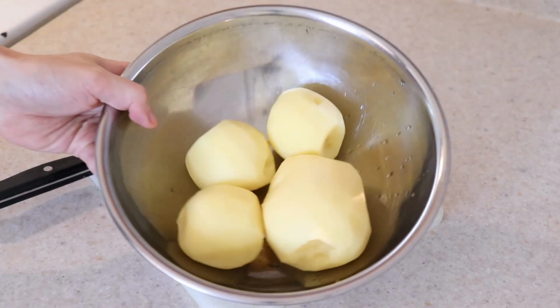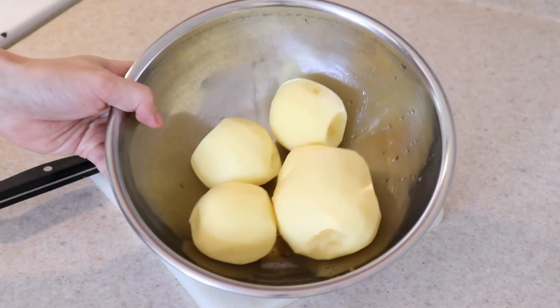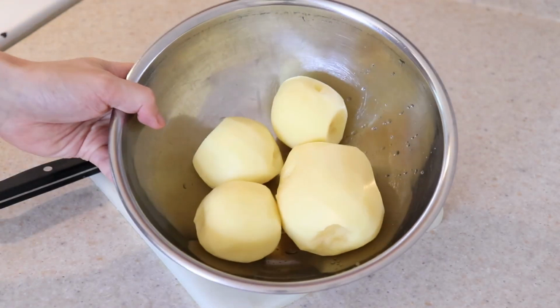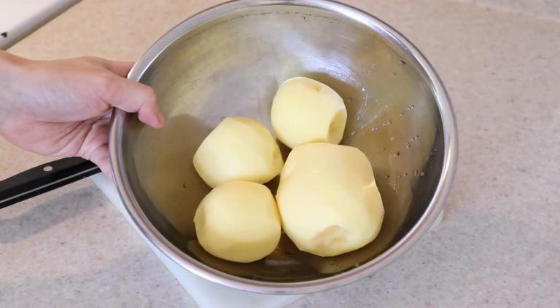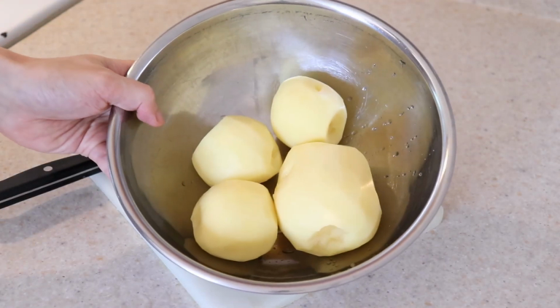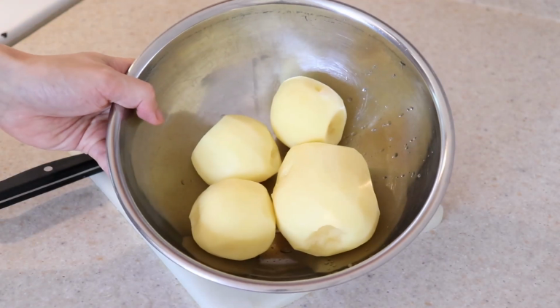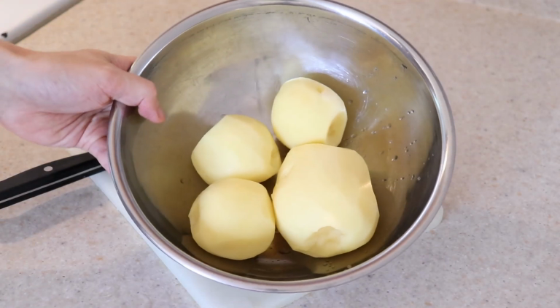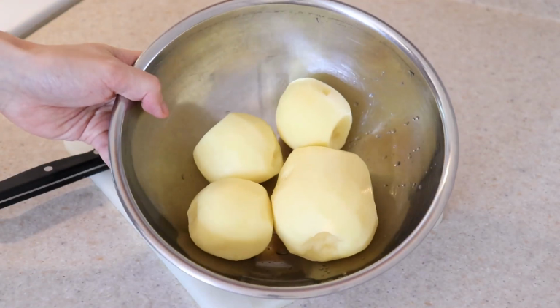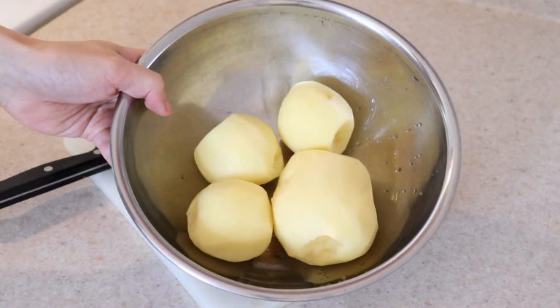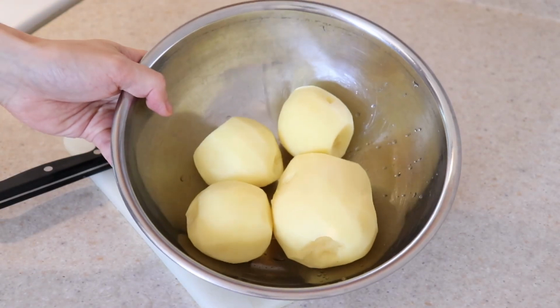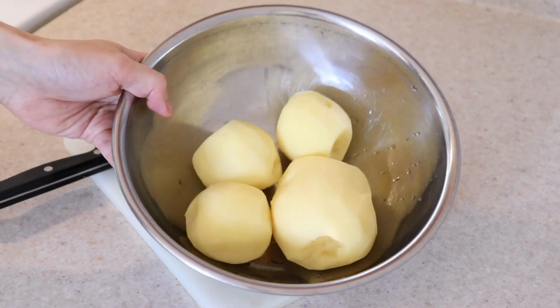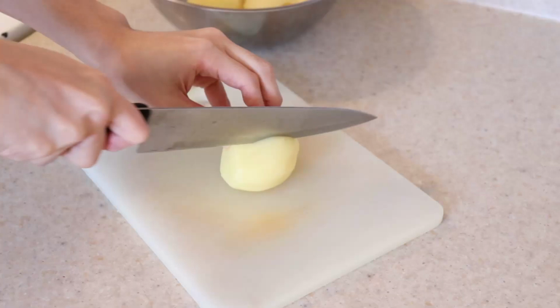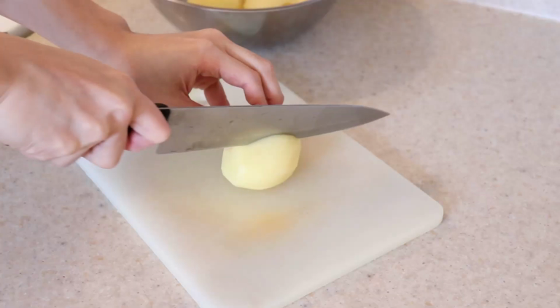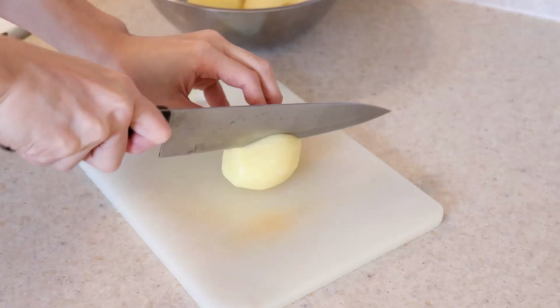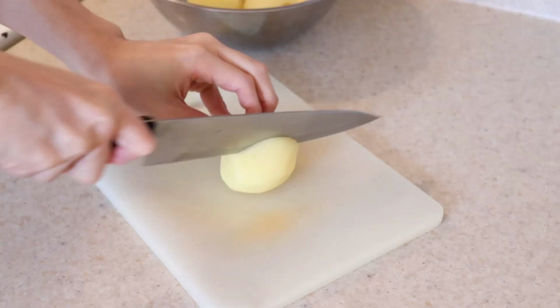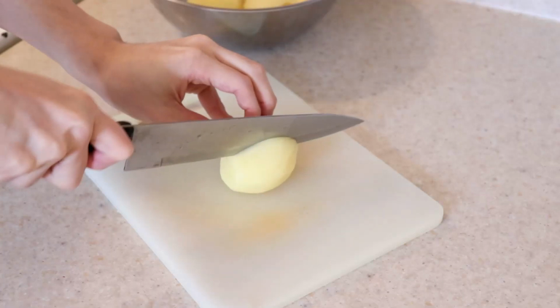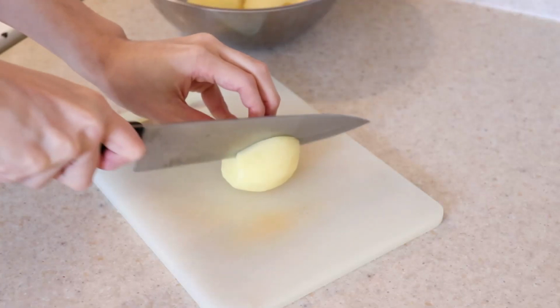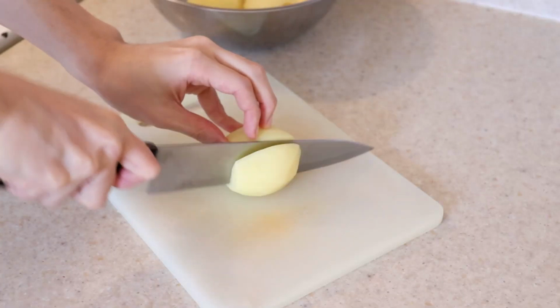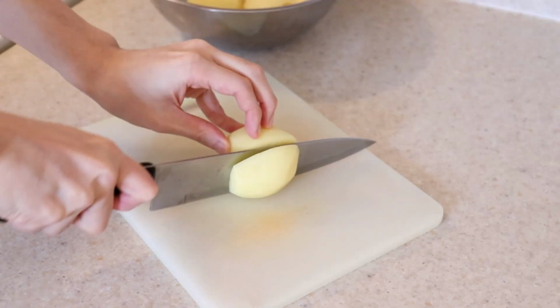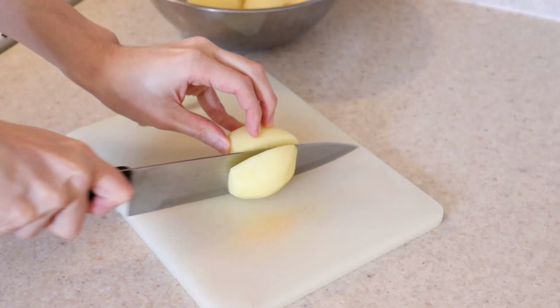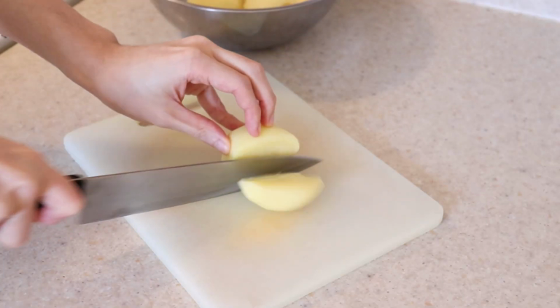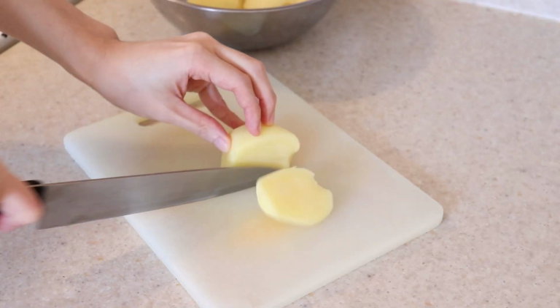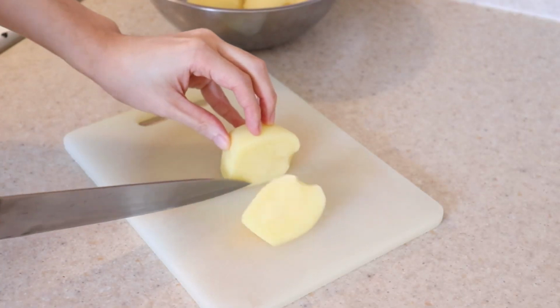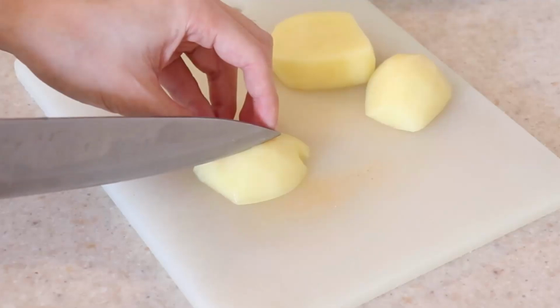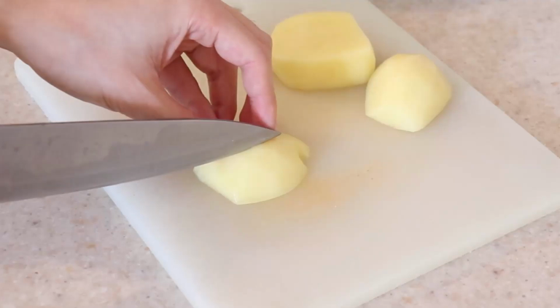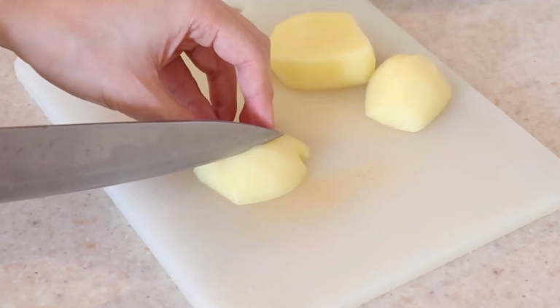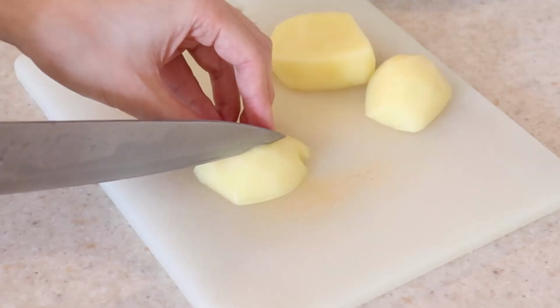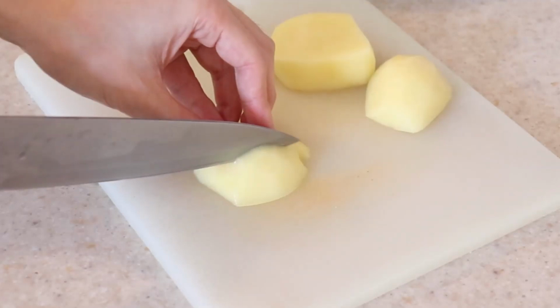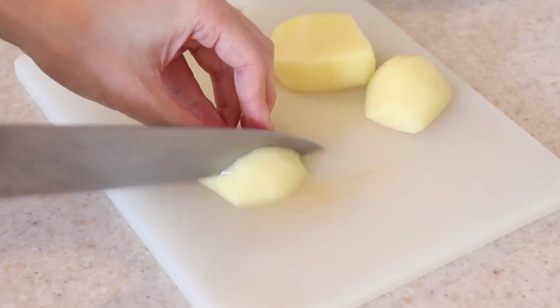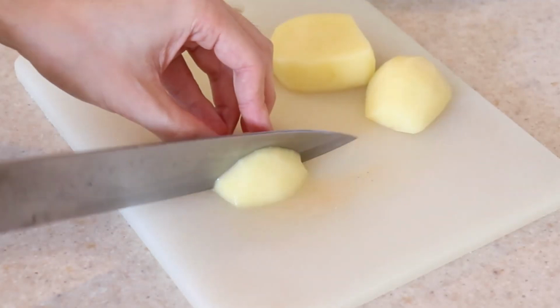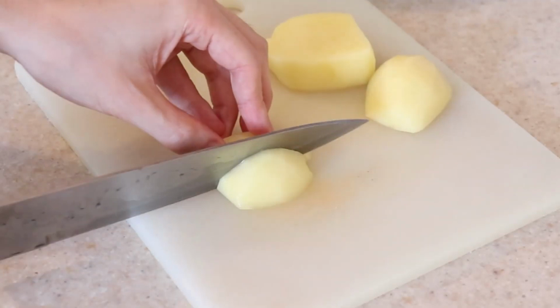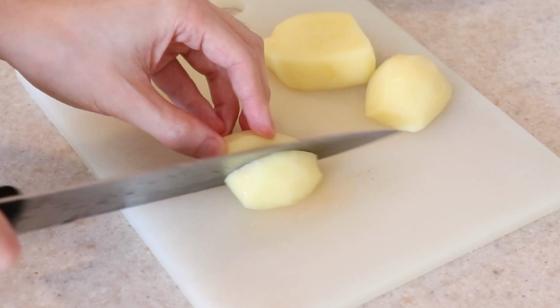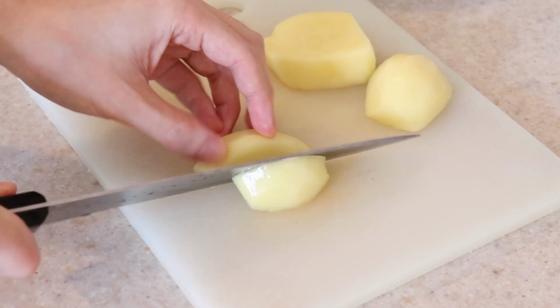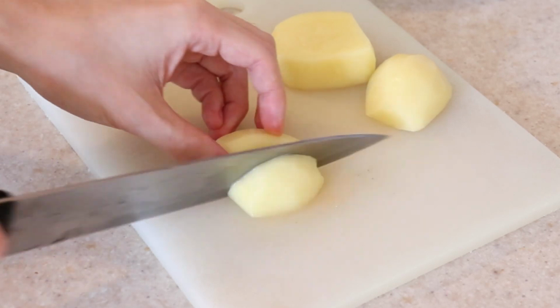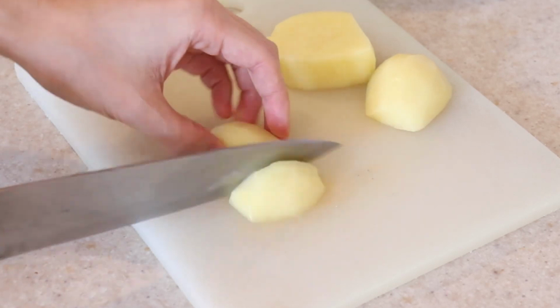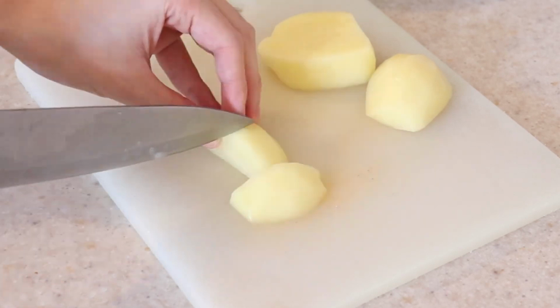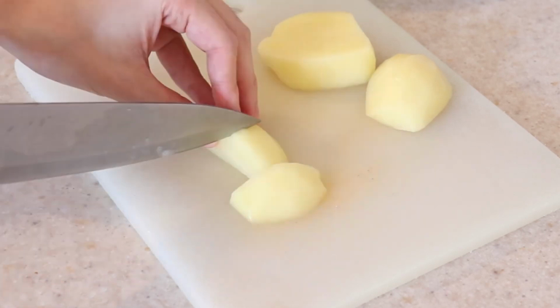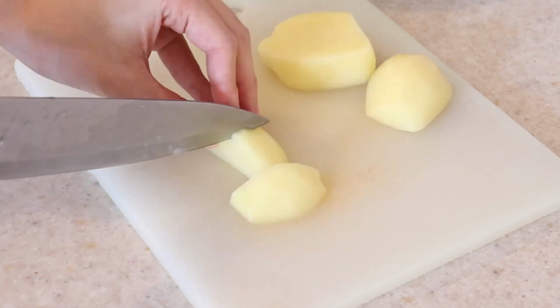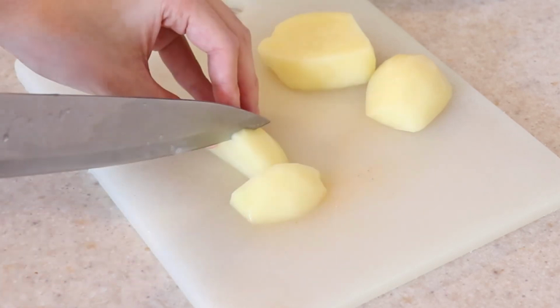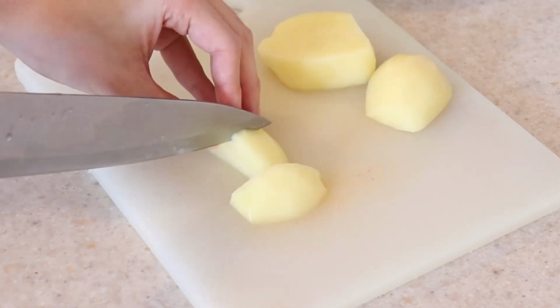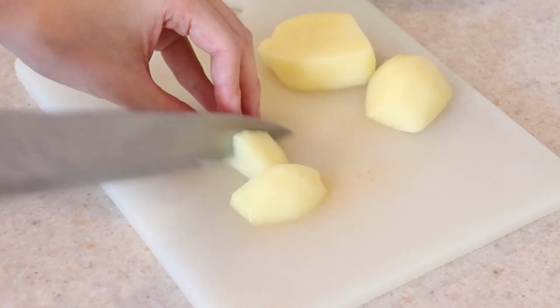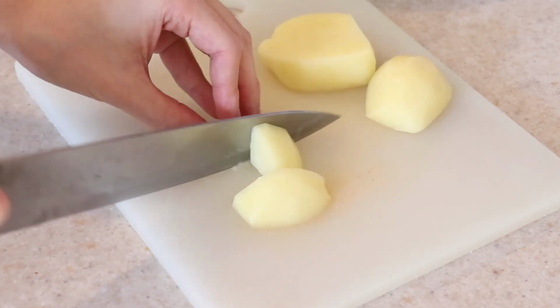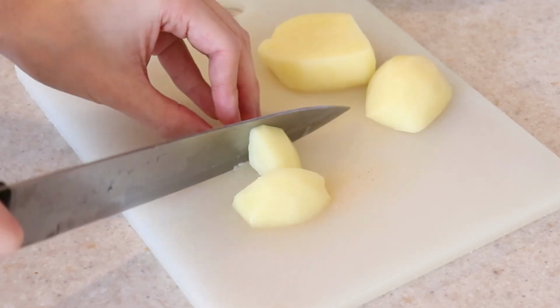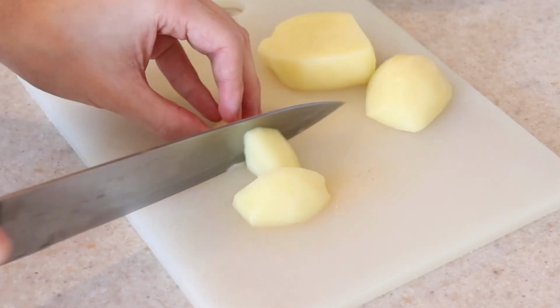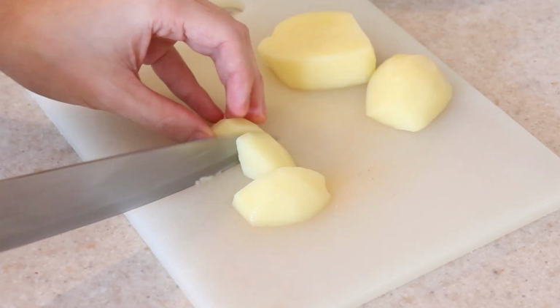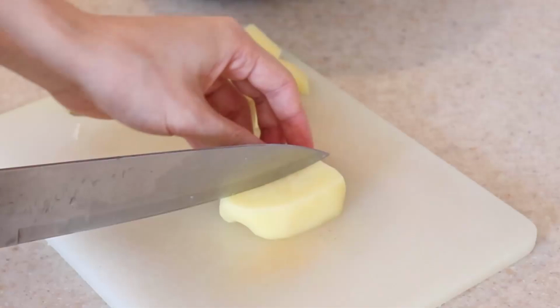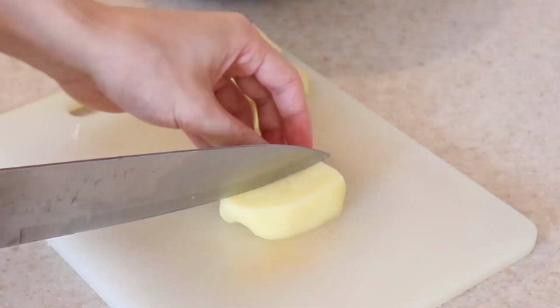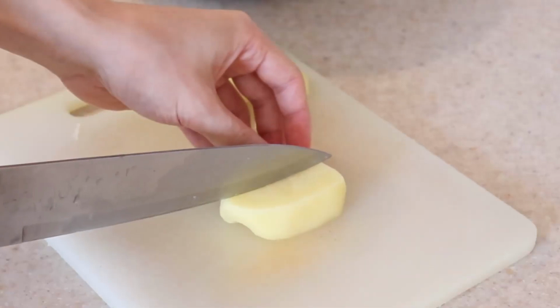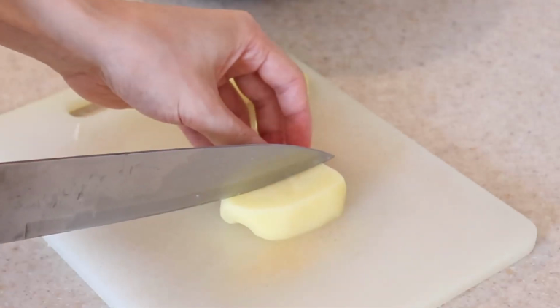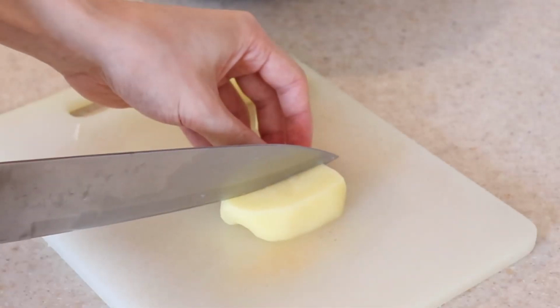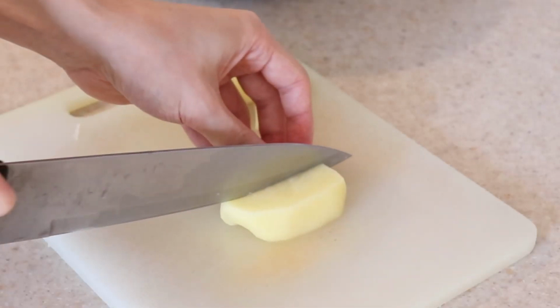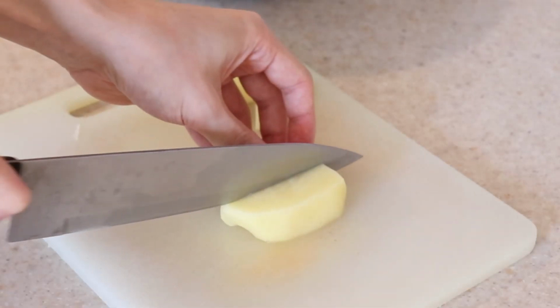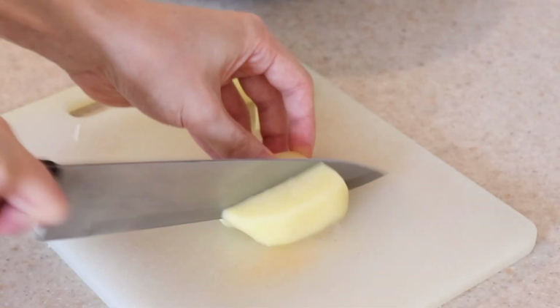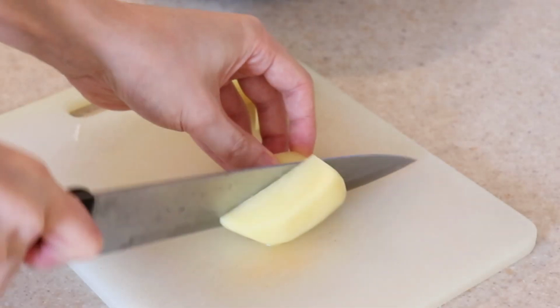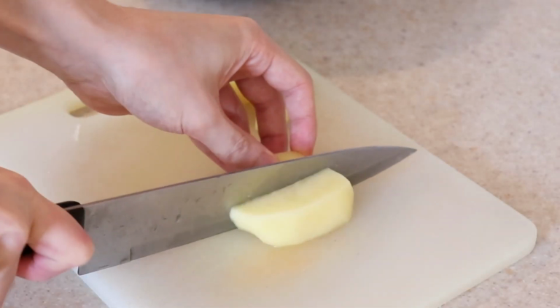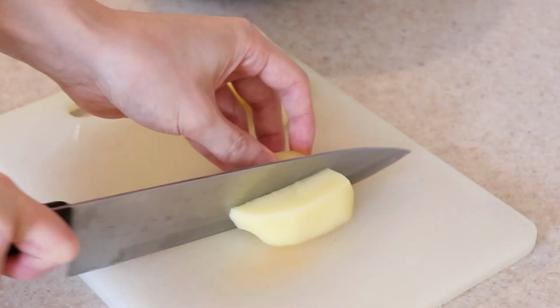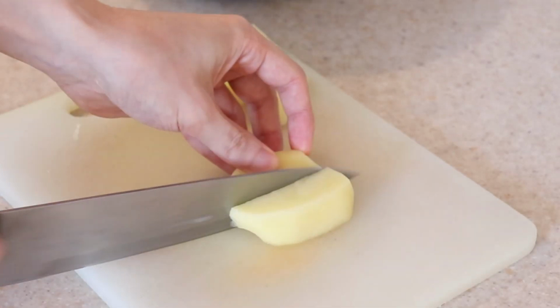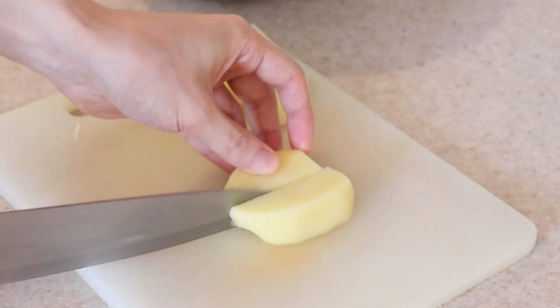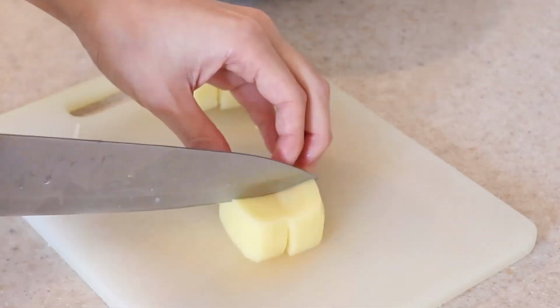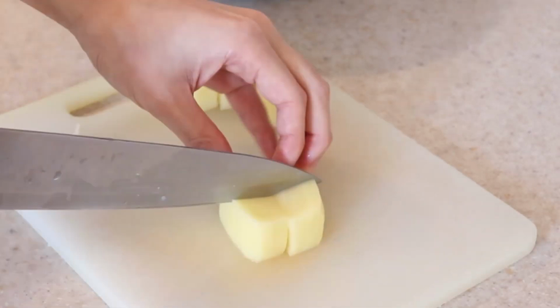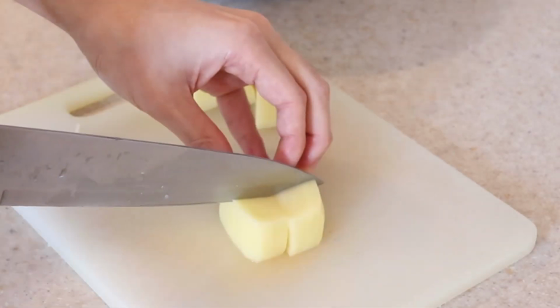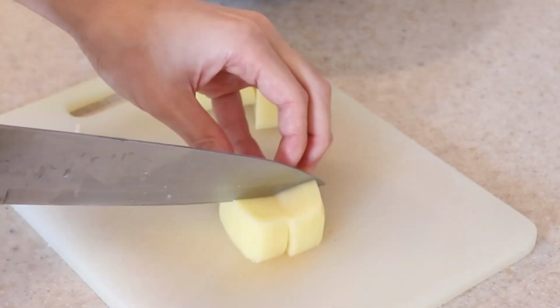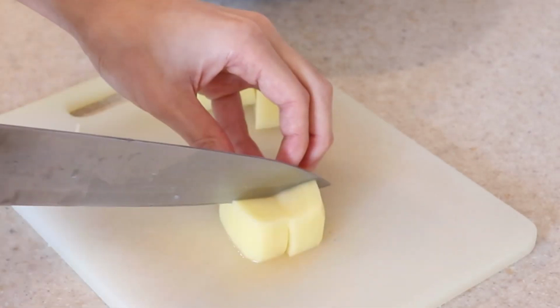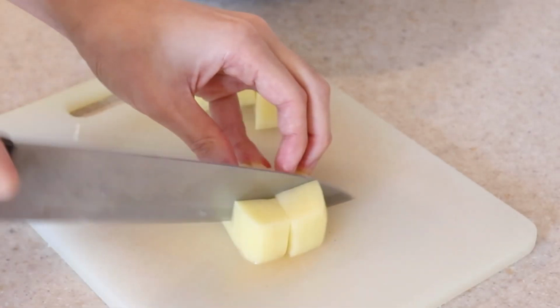Start by washing and peeling about two pounds of potatoes, and then dice them into even cubes of about one half of an inch in thickness.